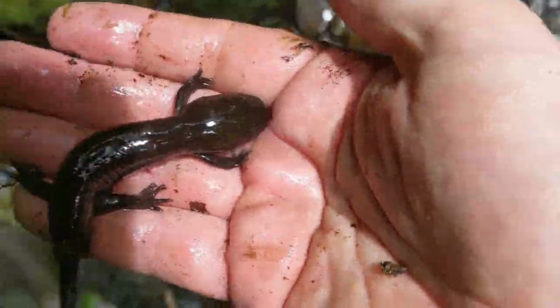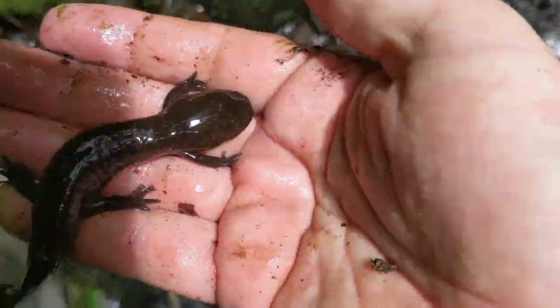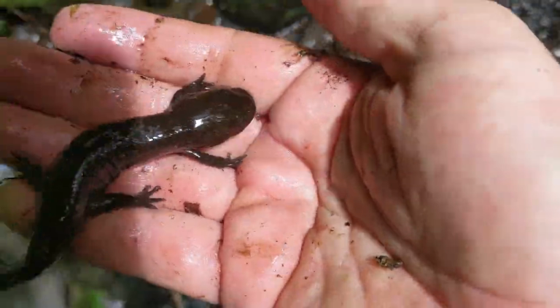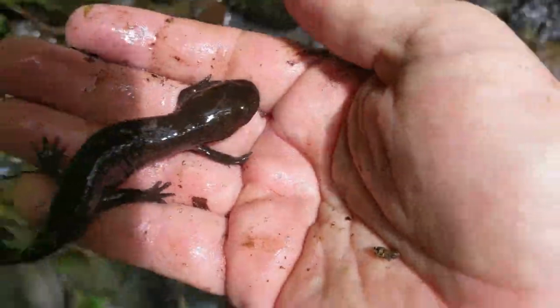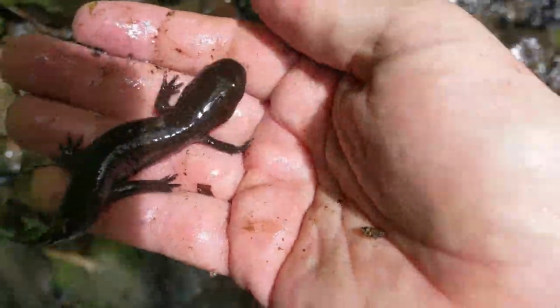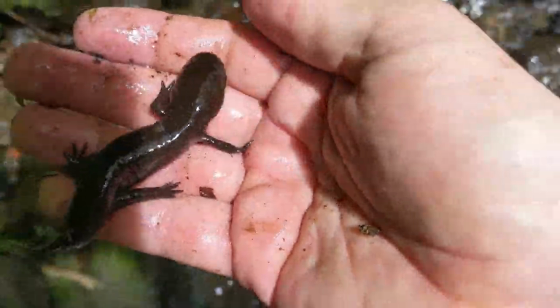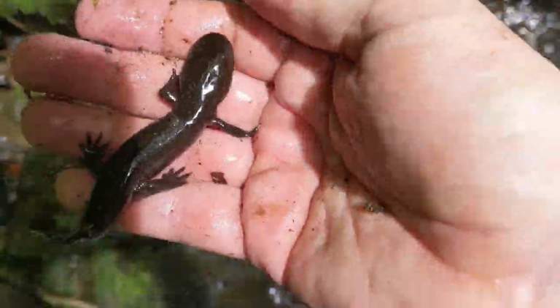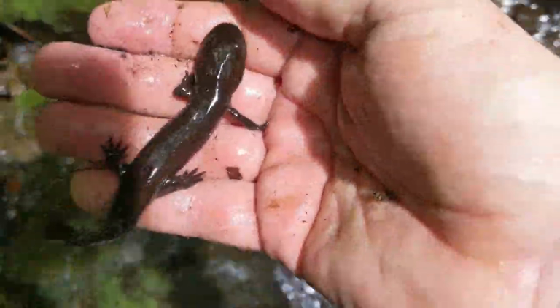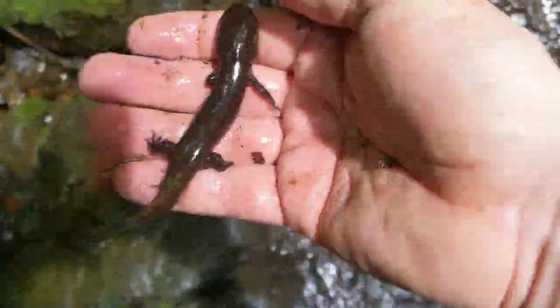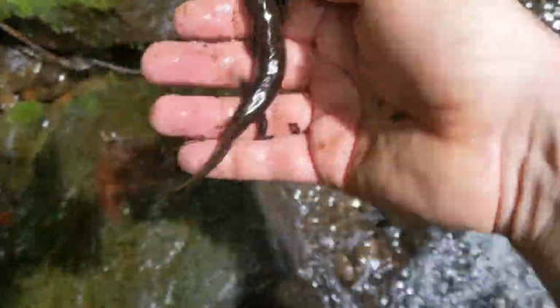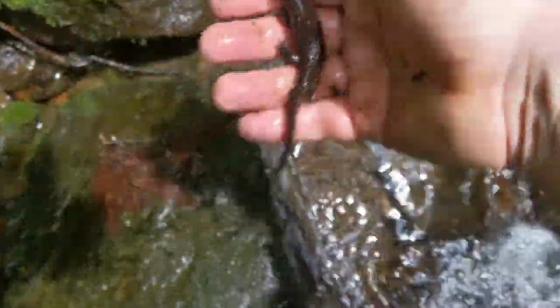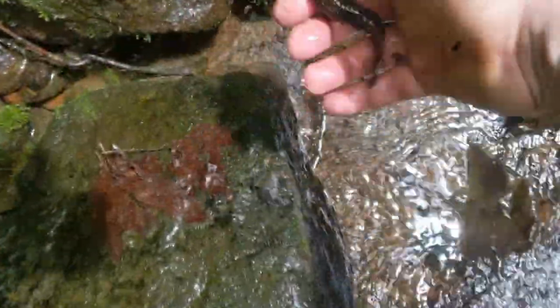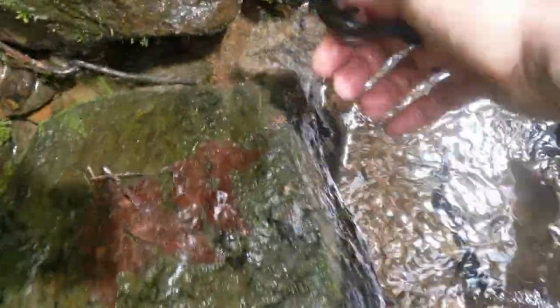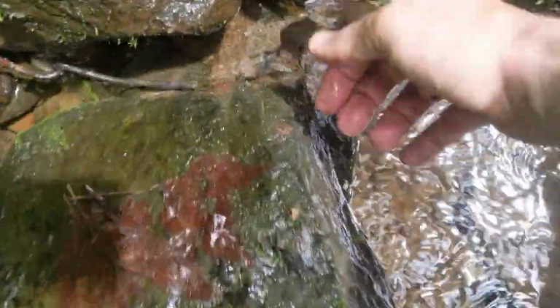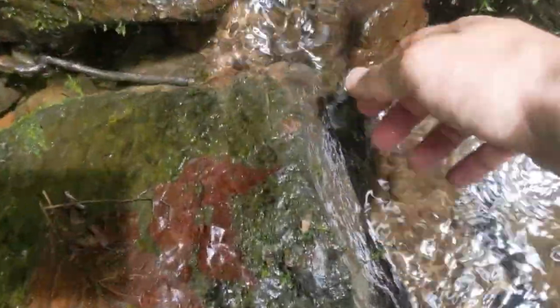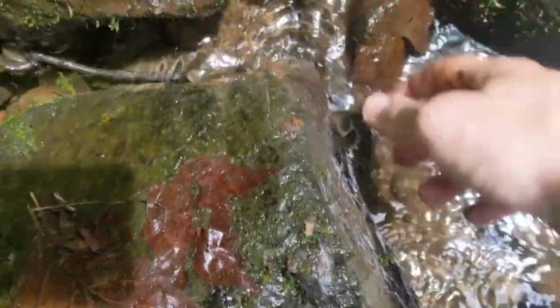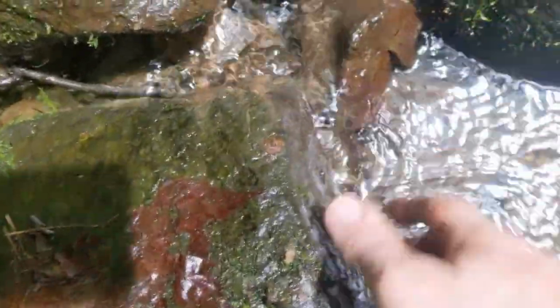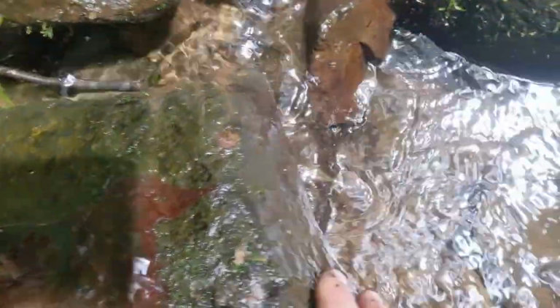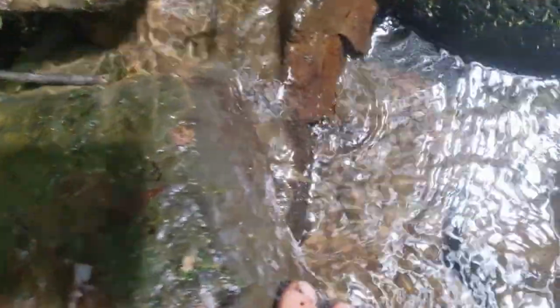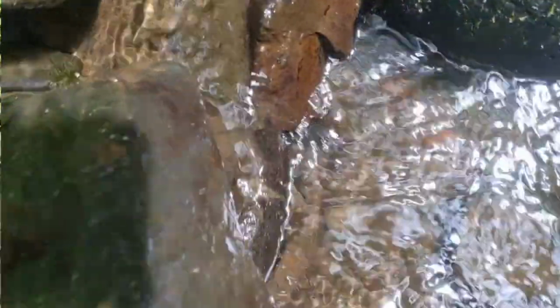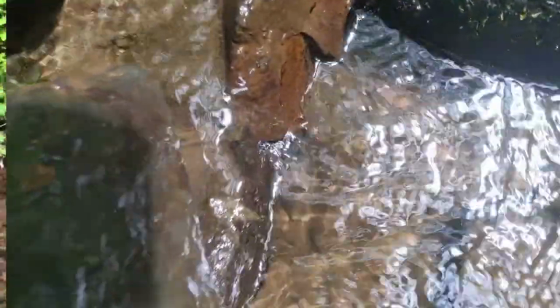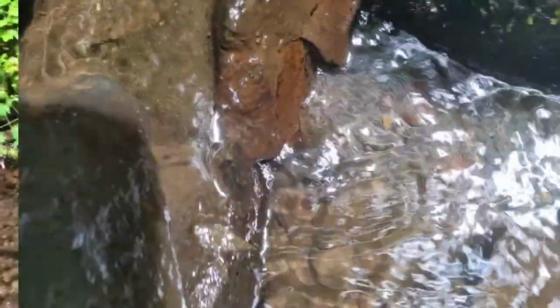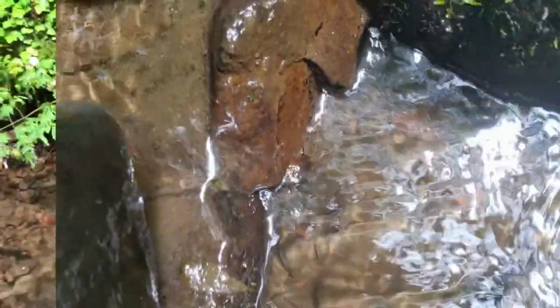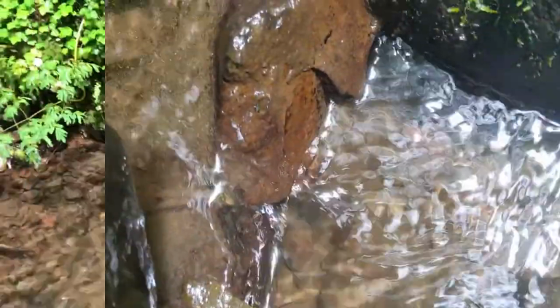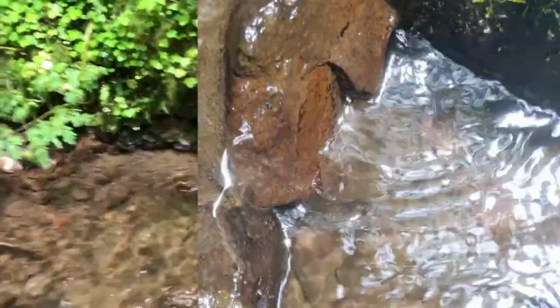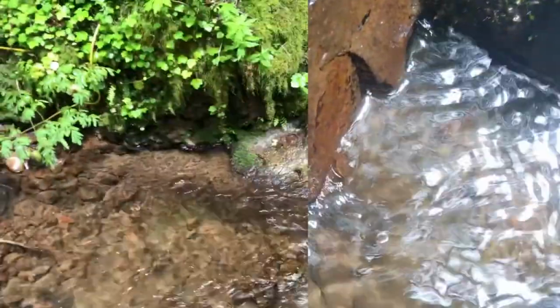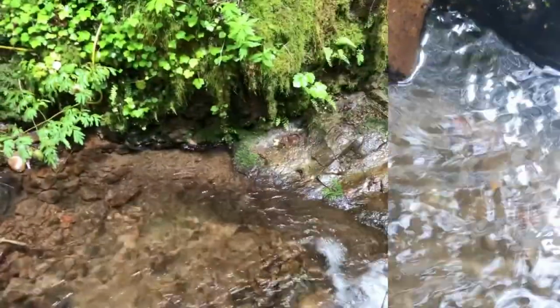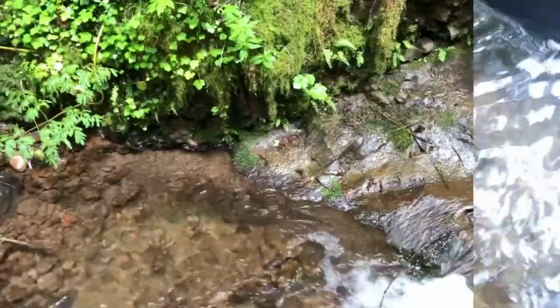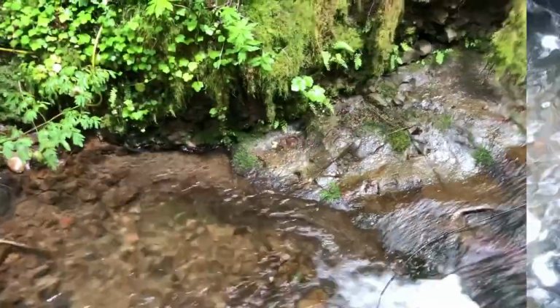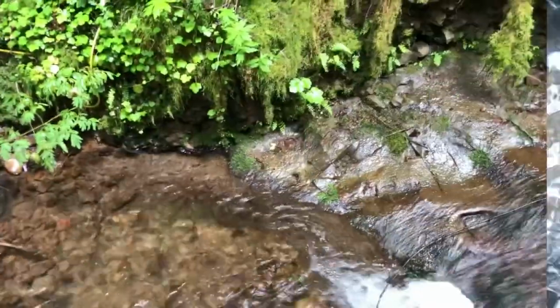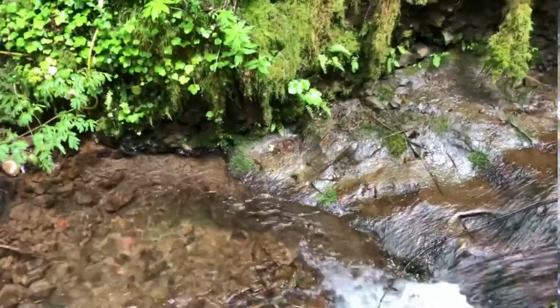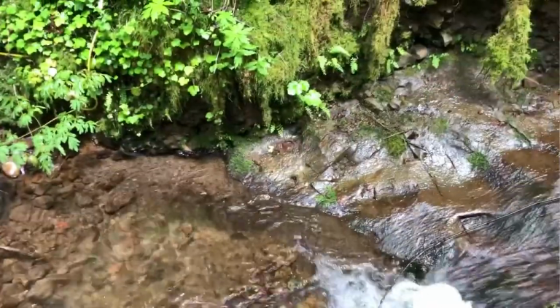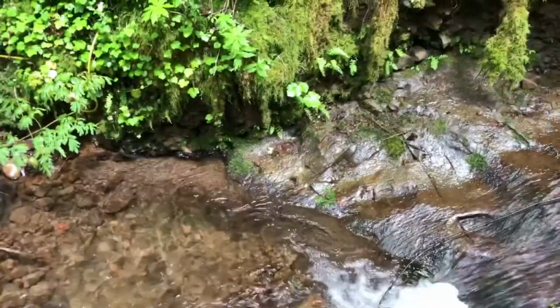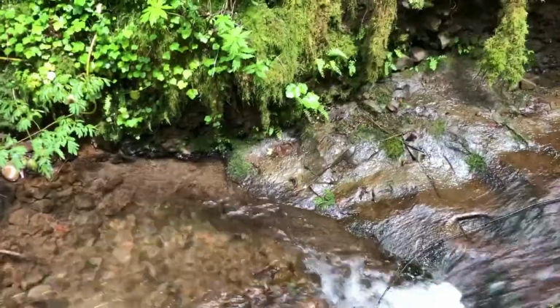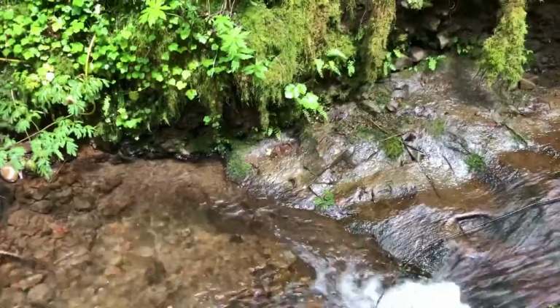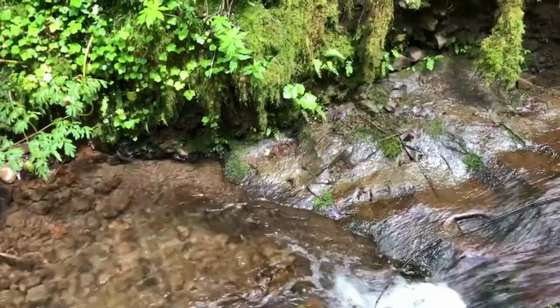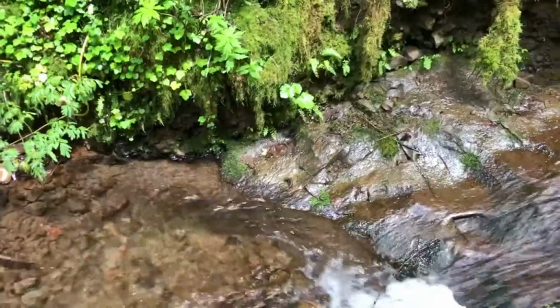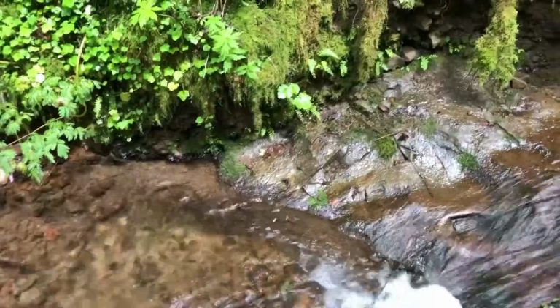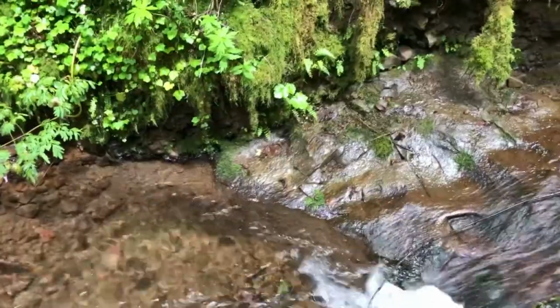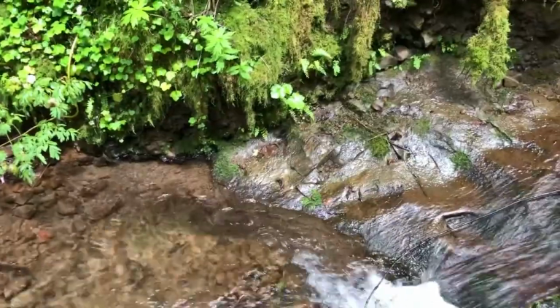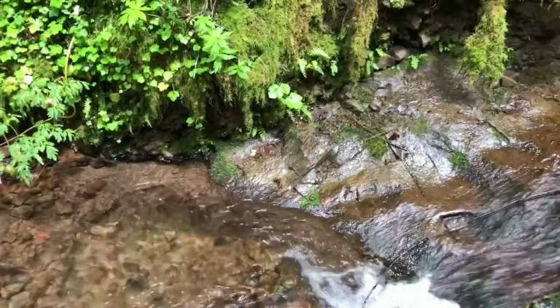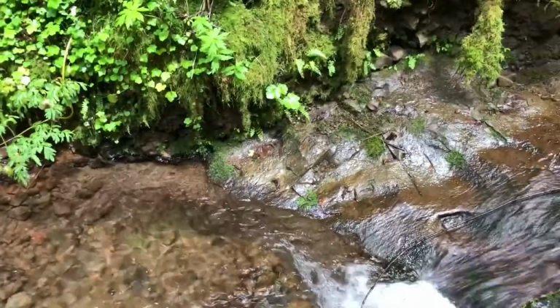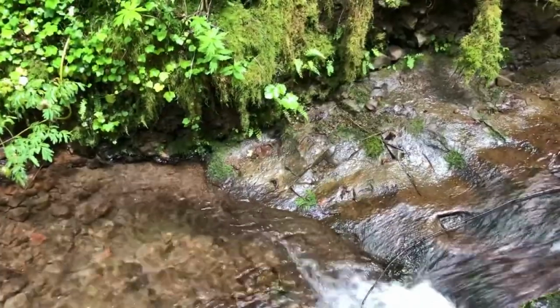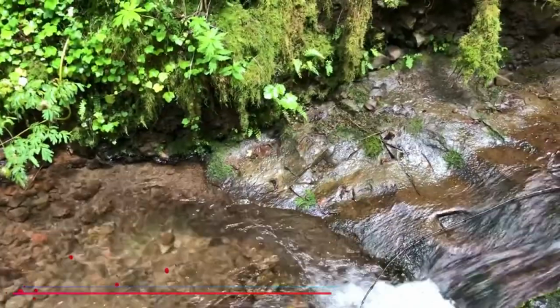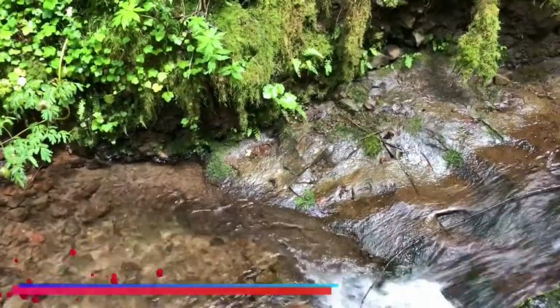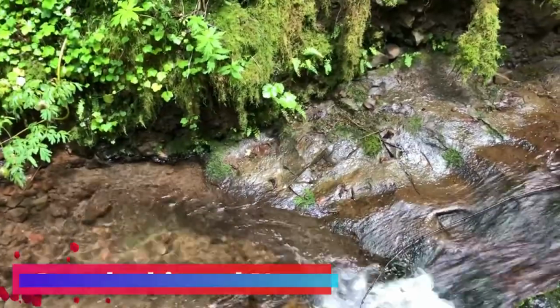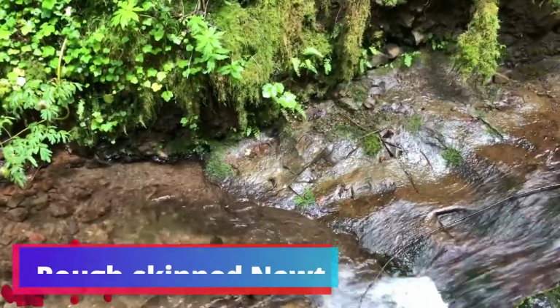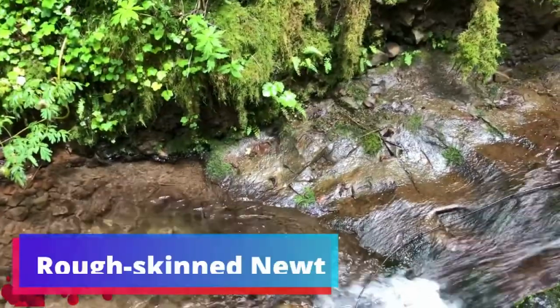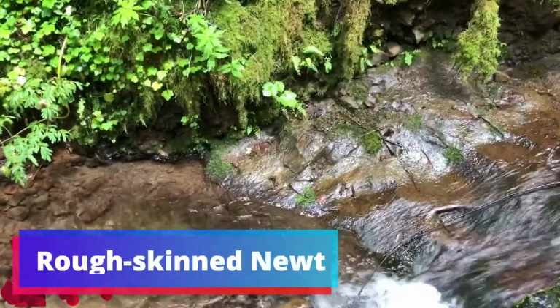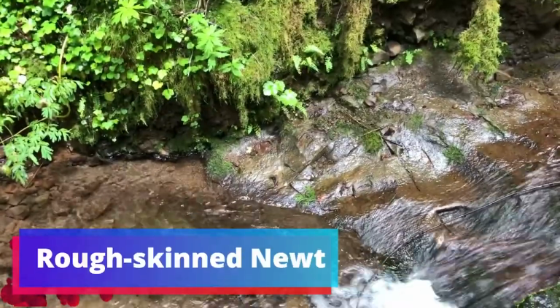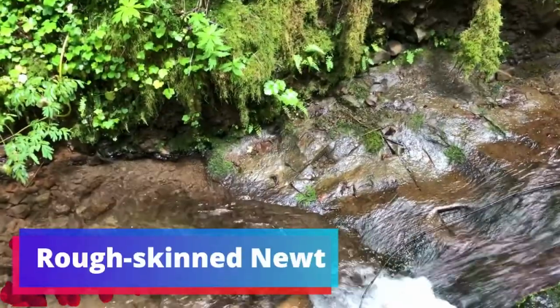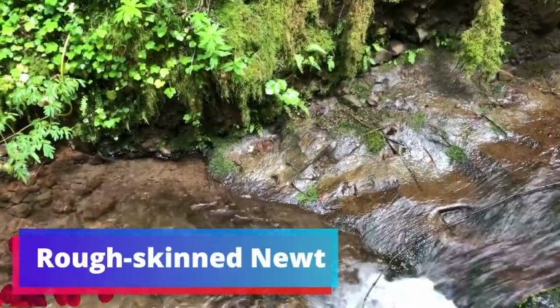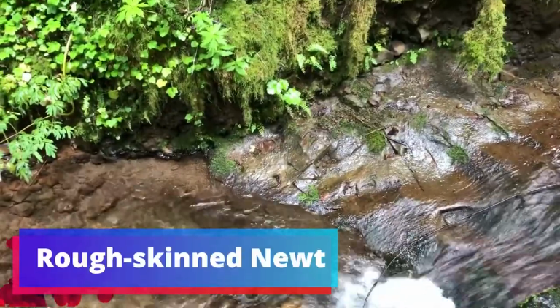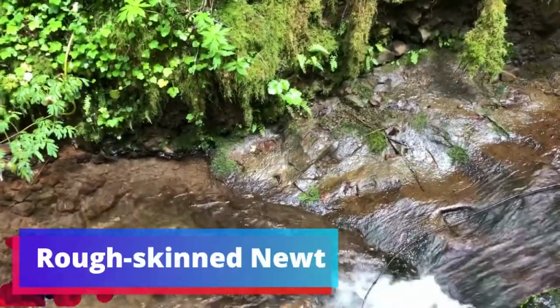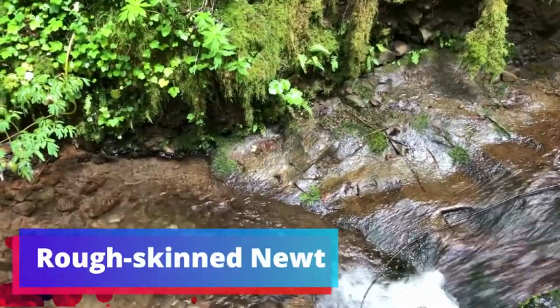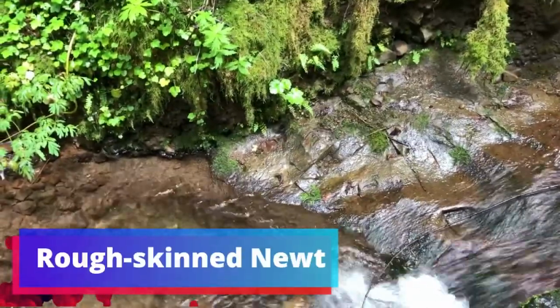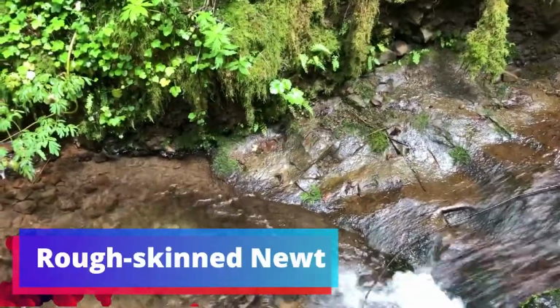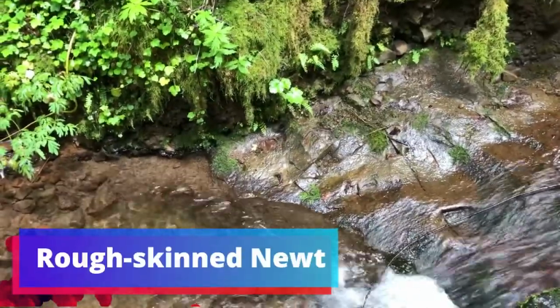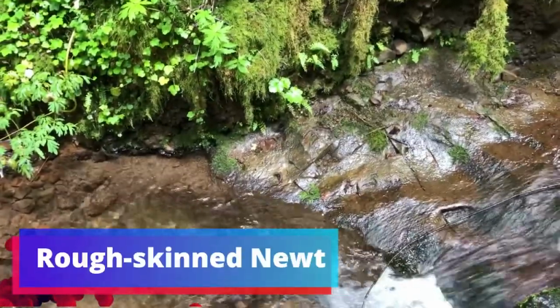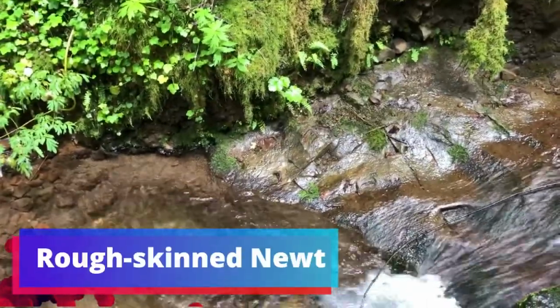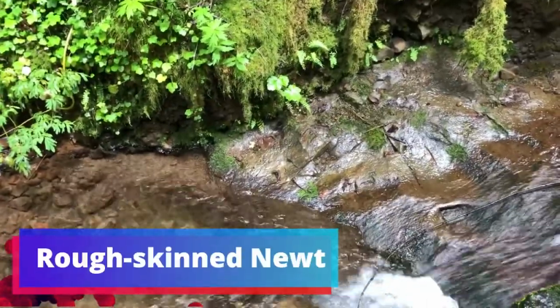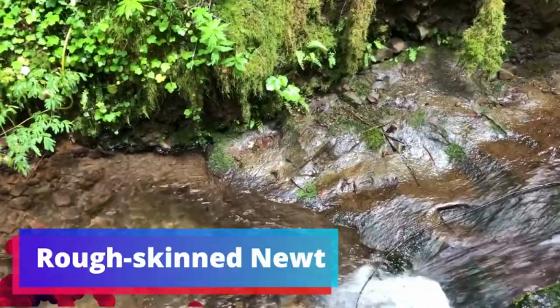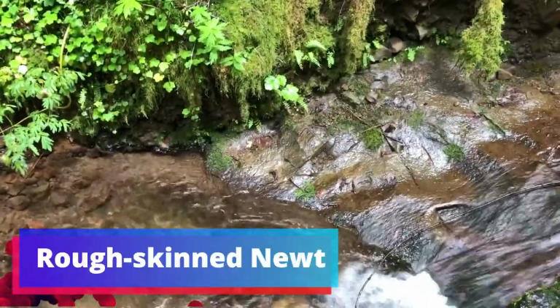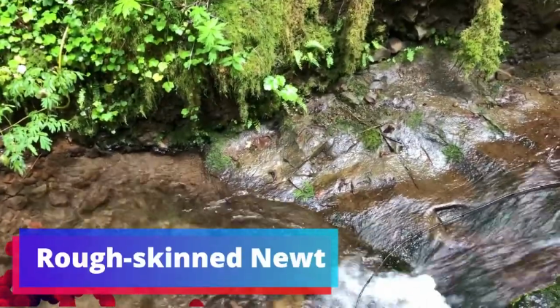Found a larger coastal giant salamander — a new, adventurous one.